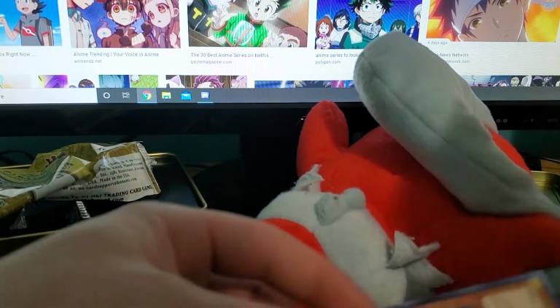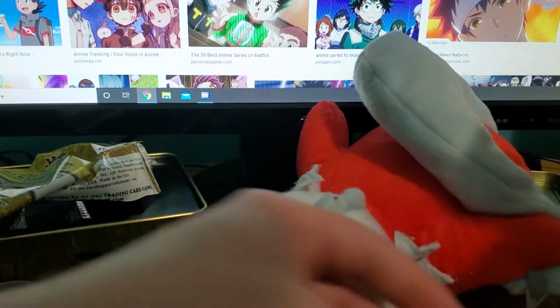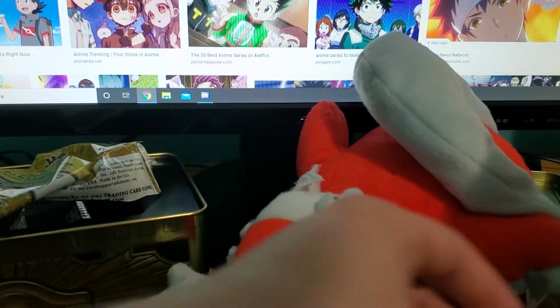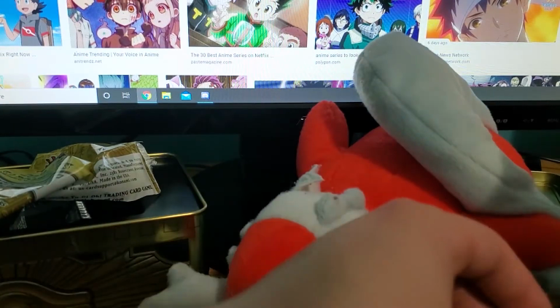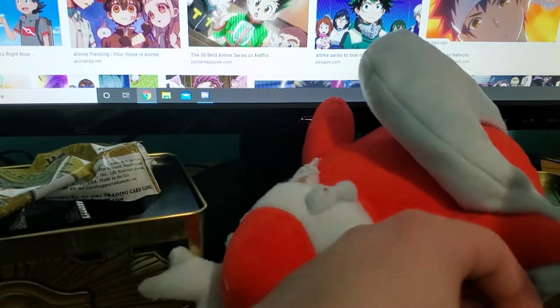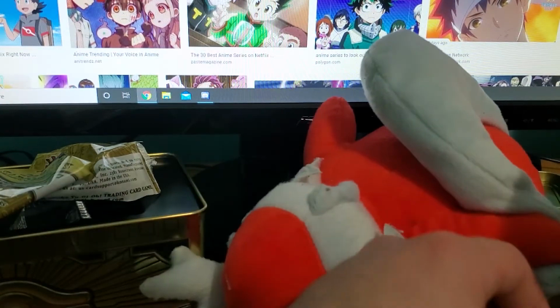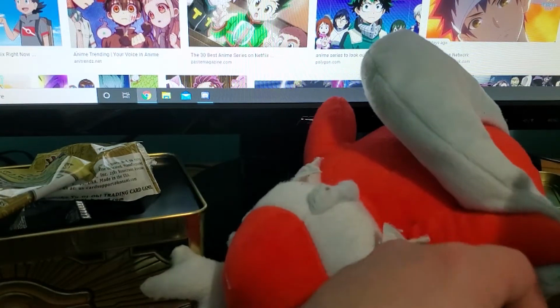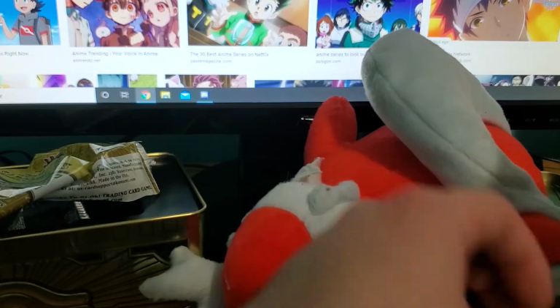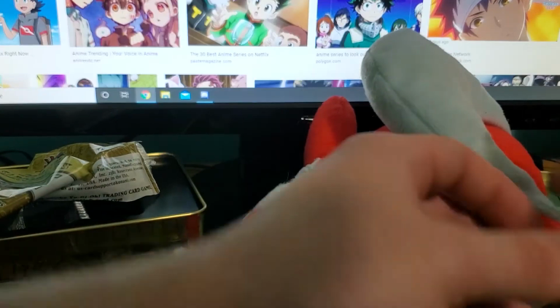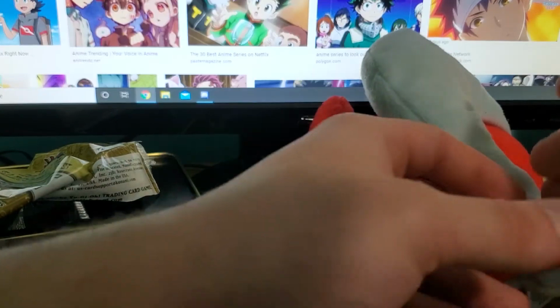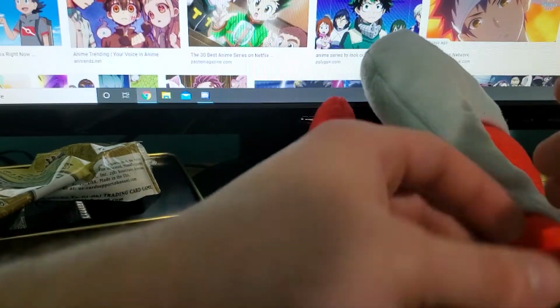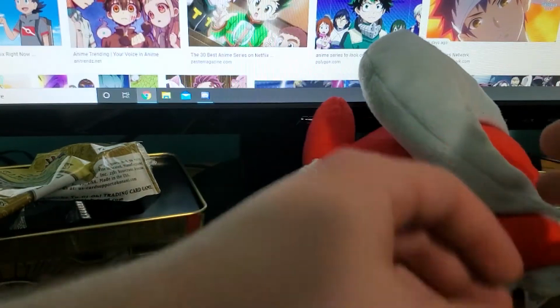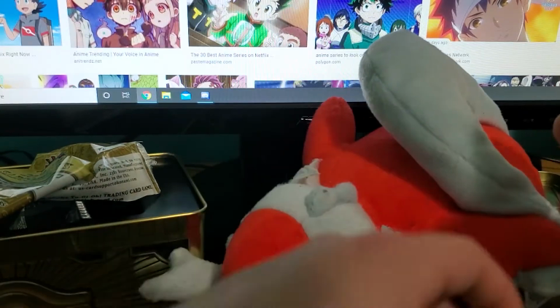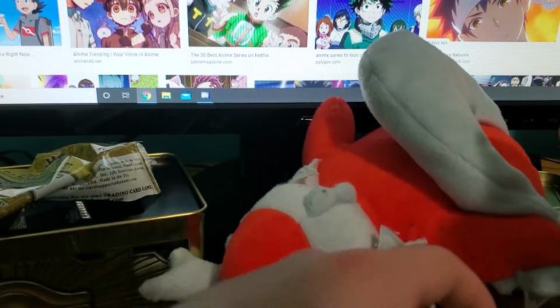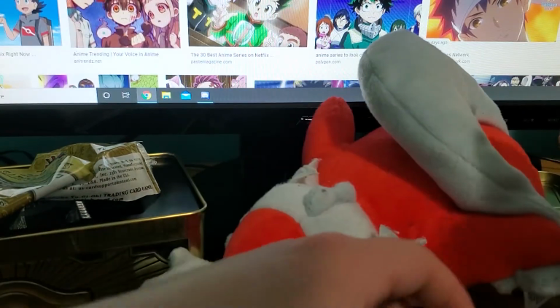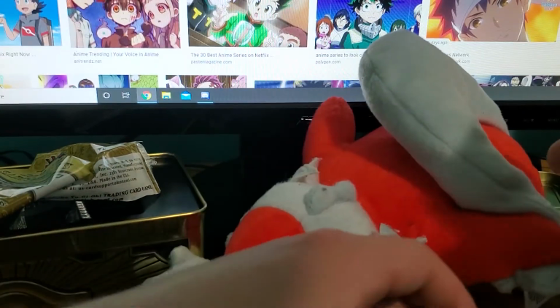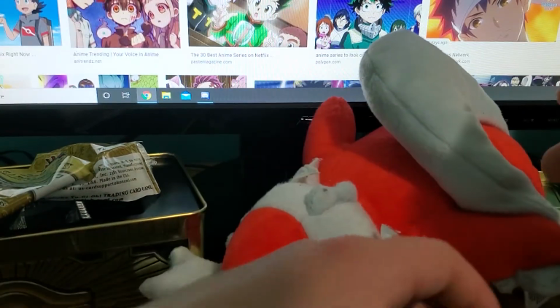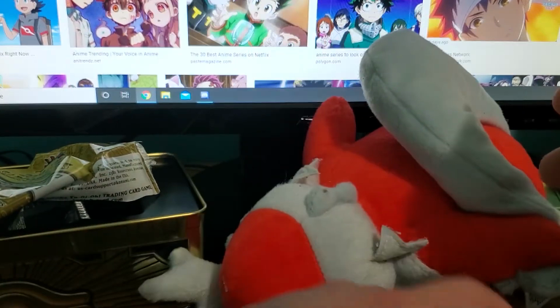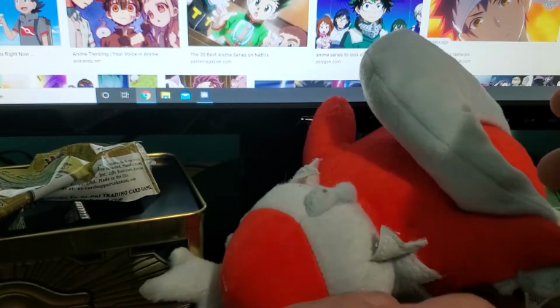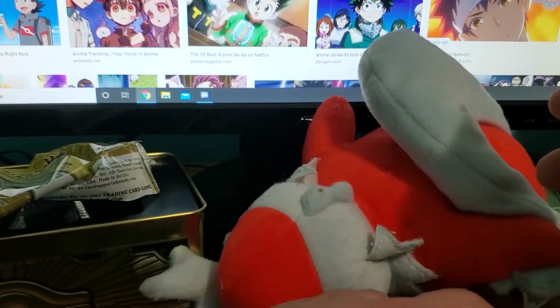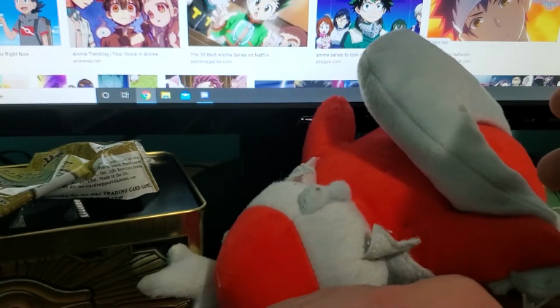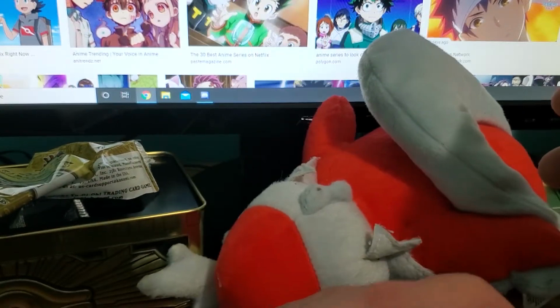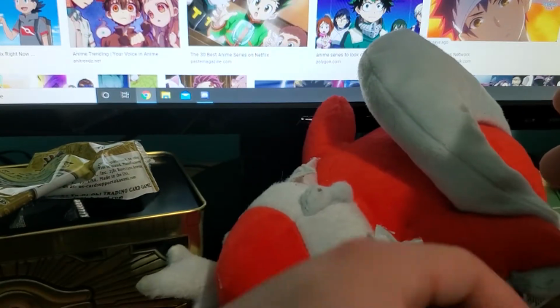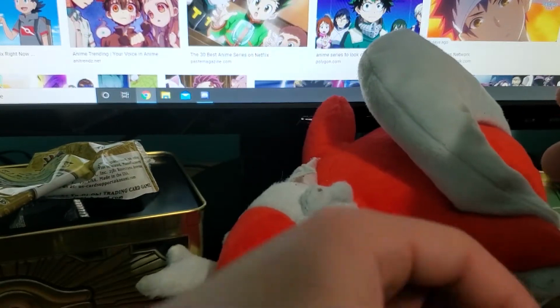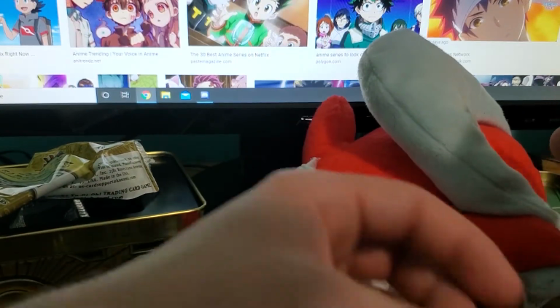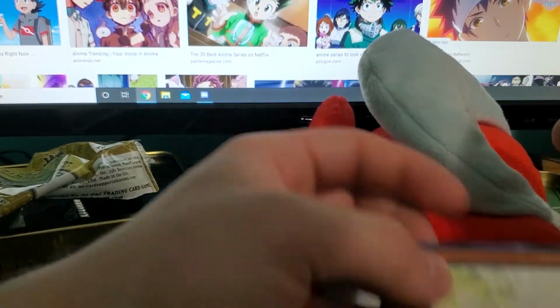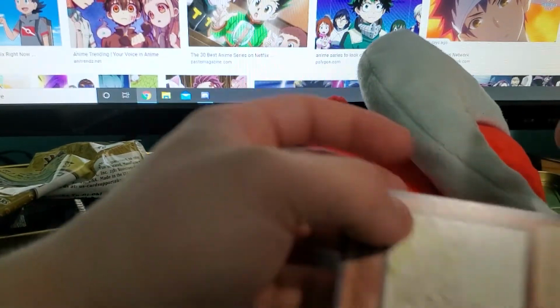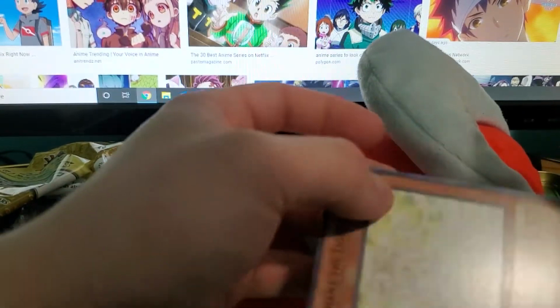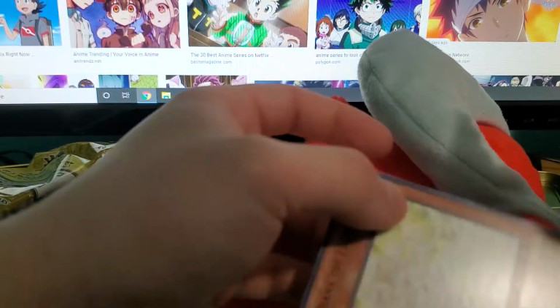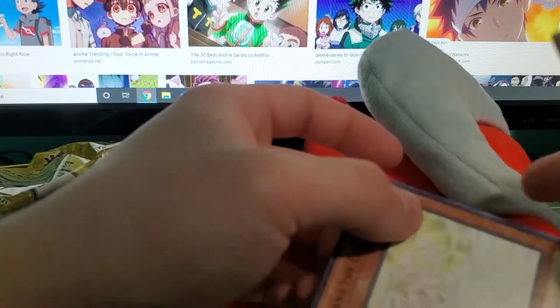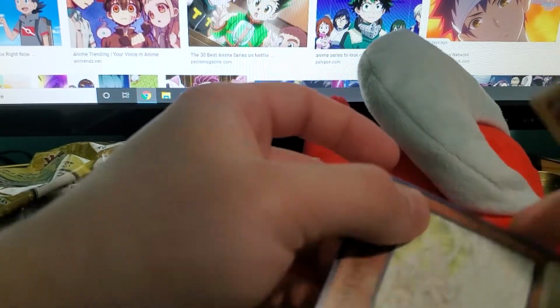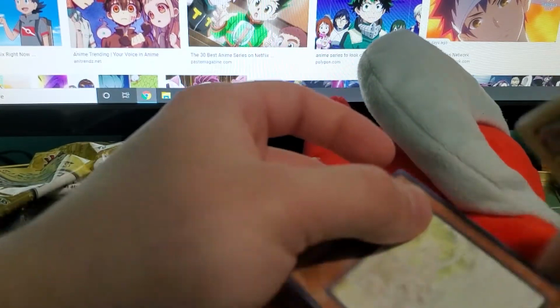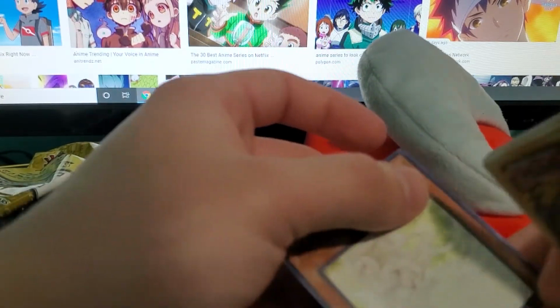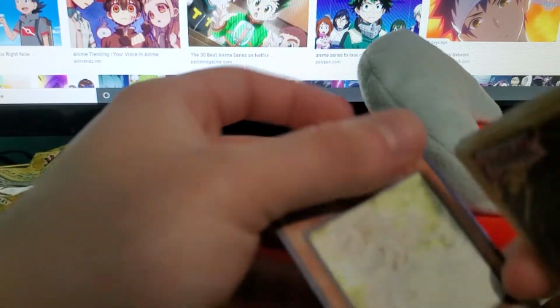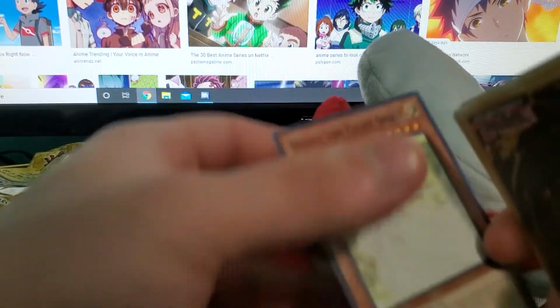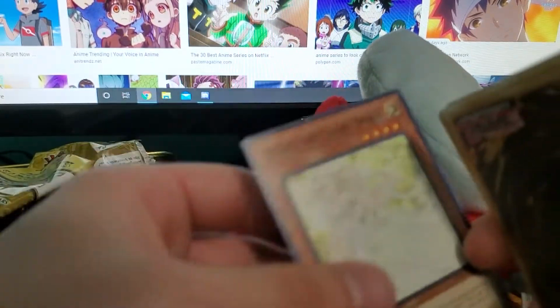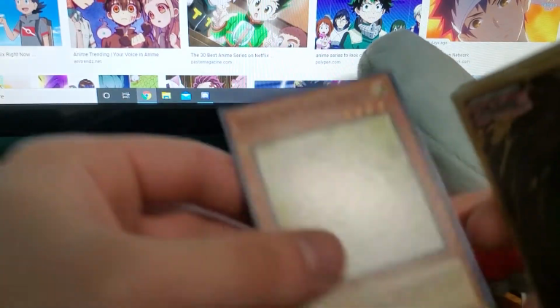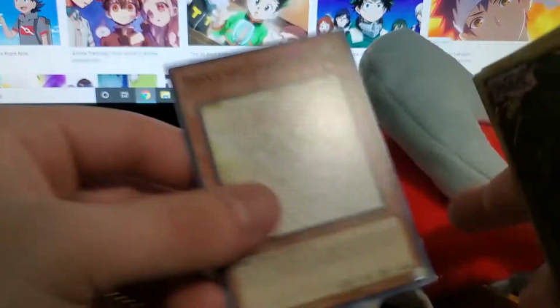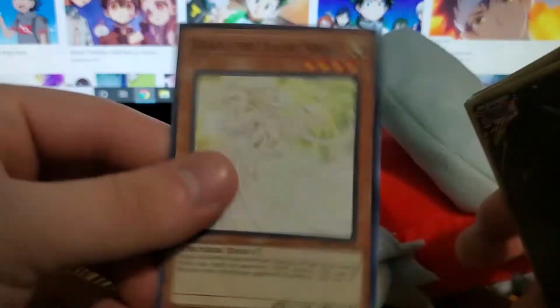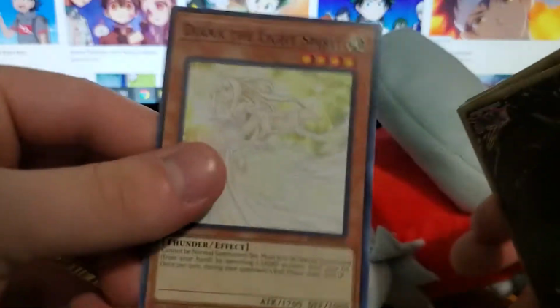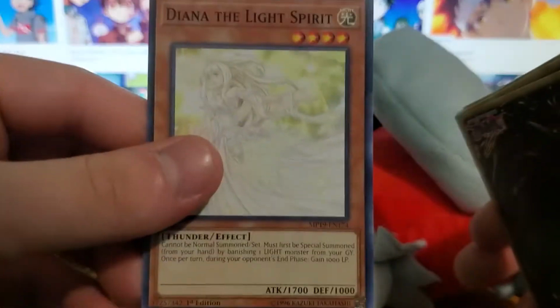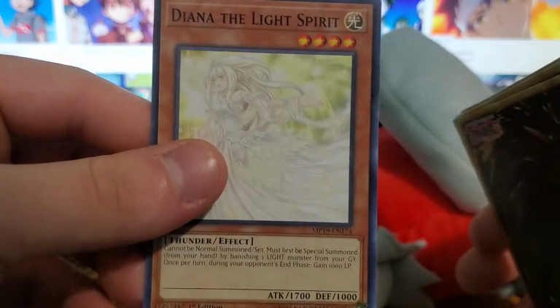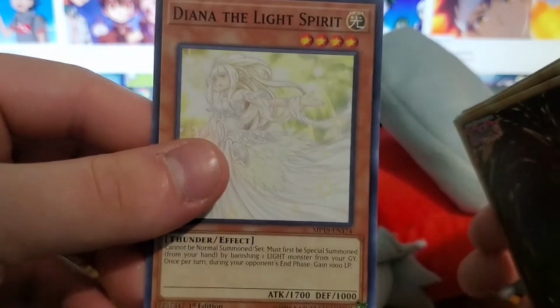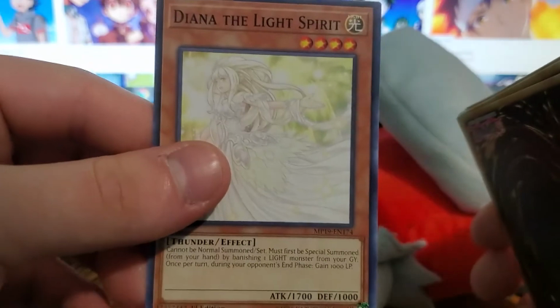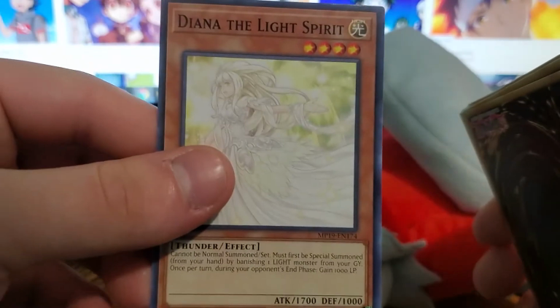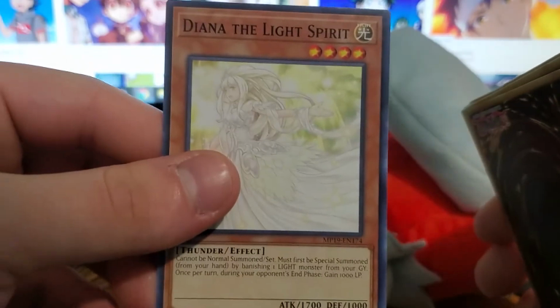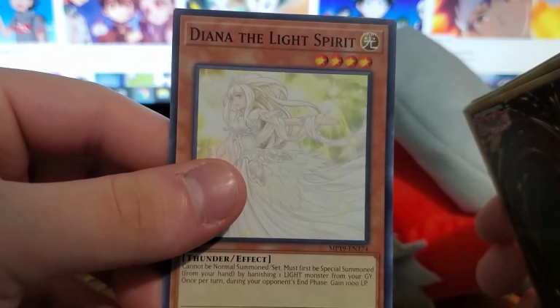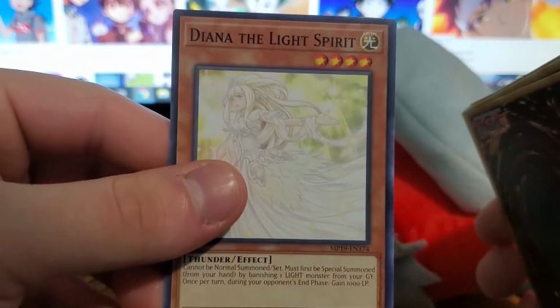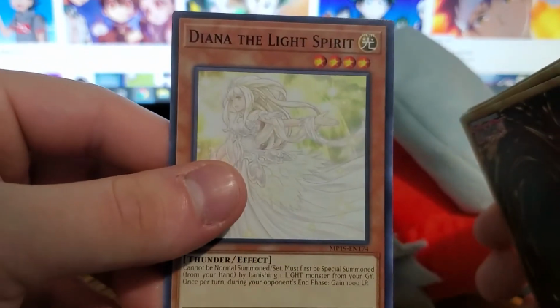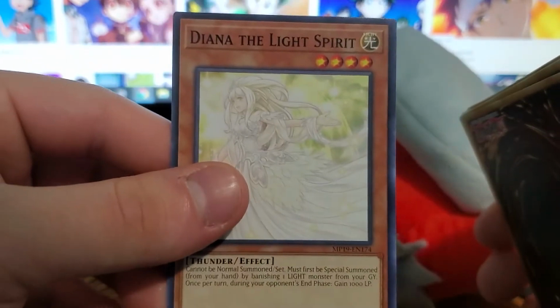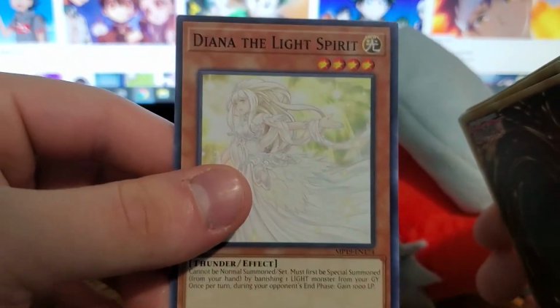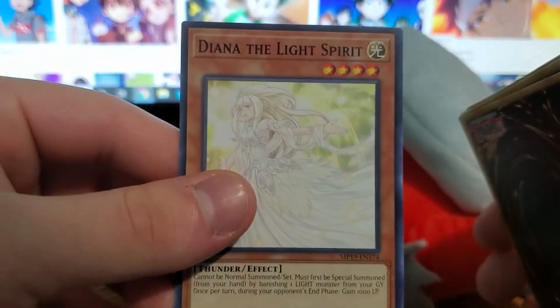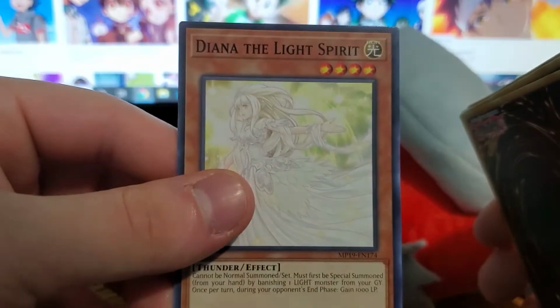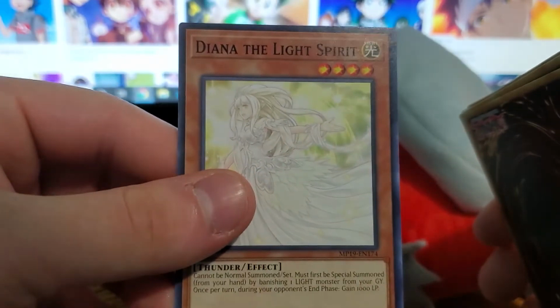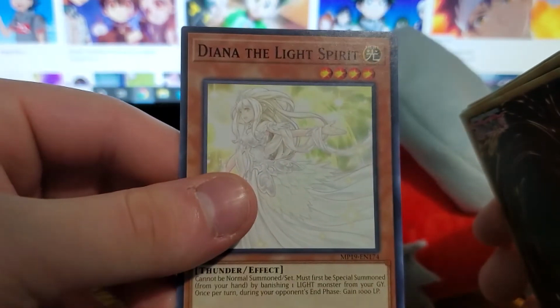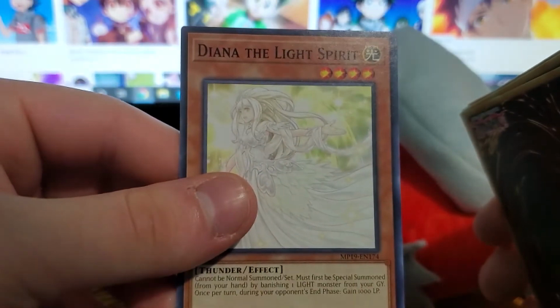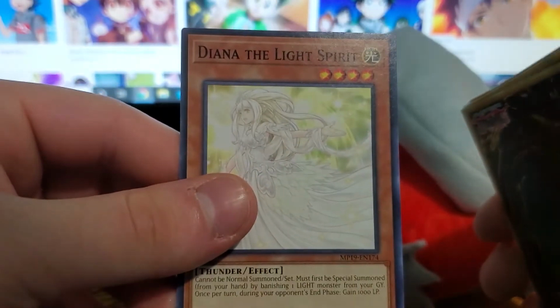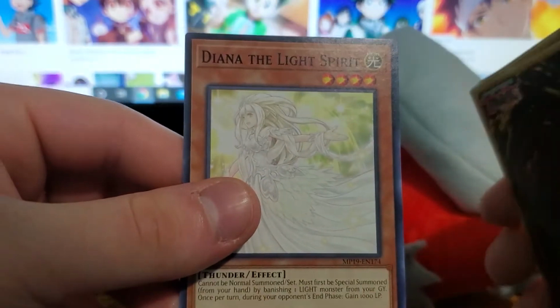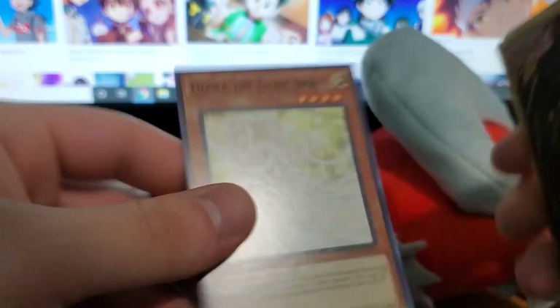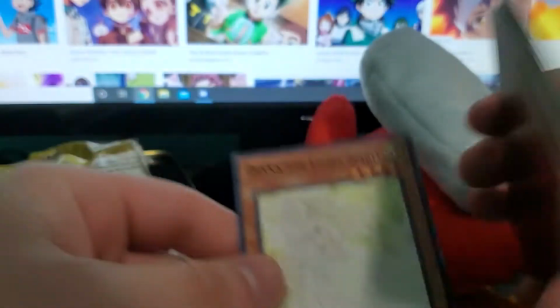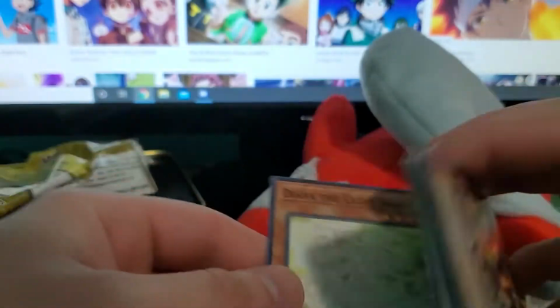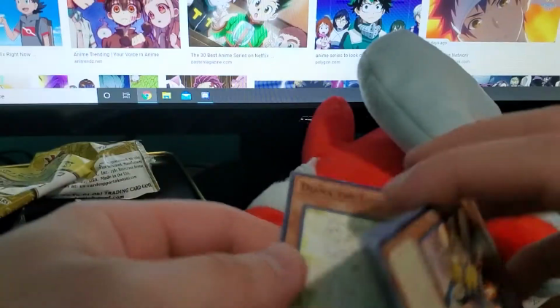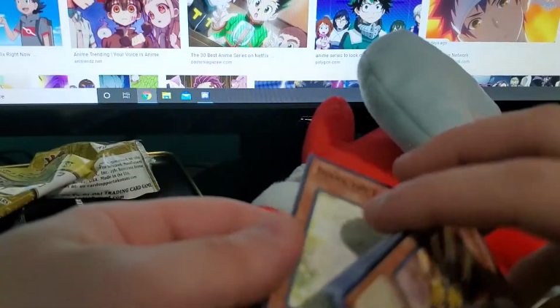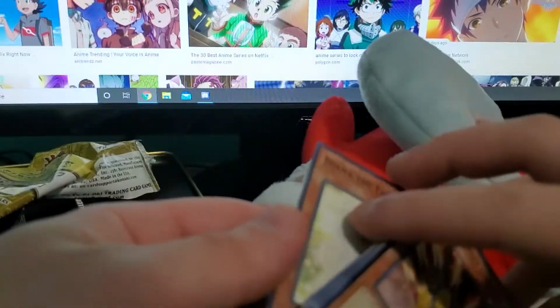Oh wait — I think I dropped this too. Dana the Light Spirit, whatever.